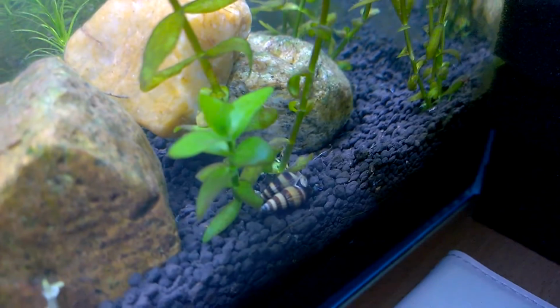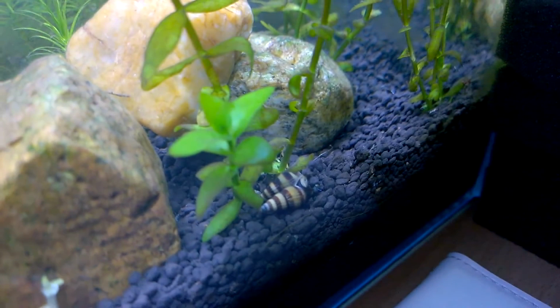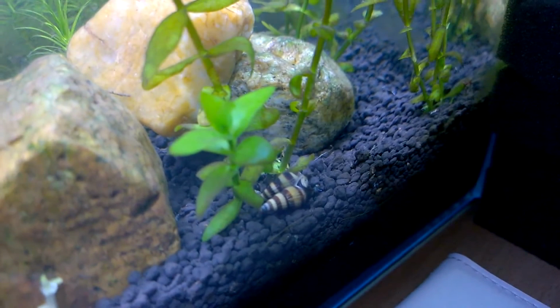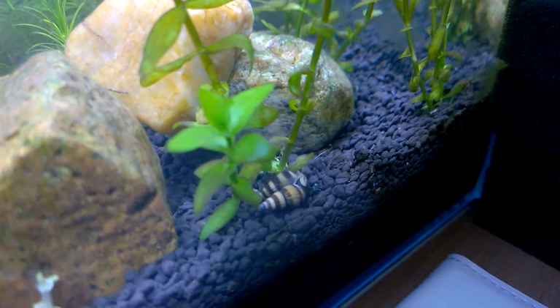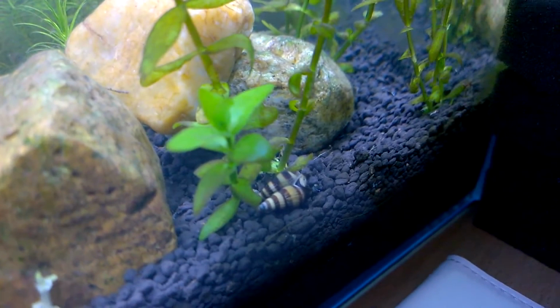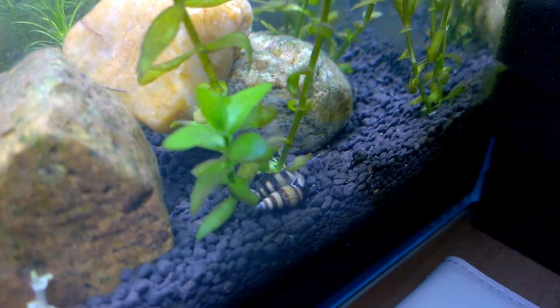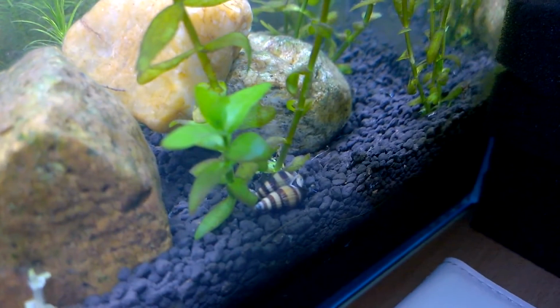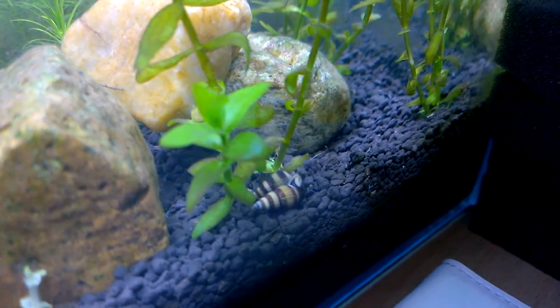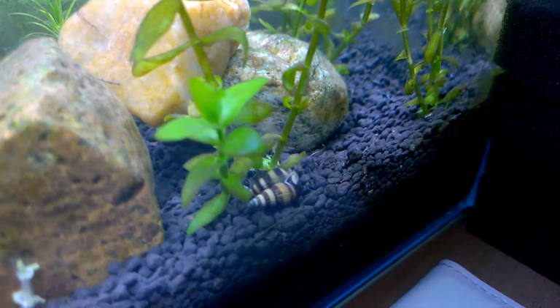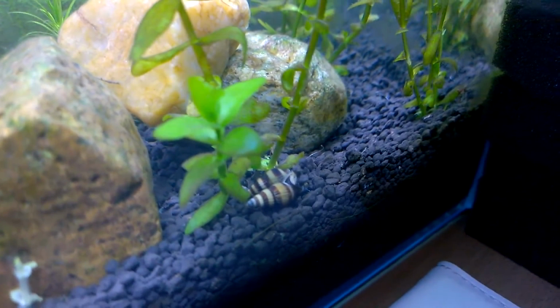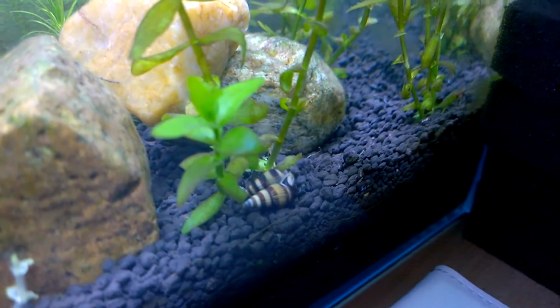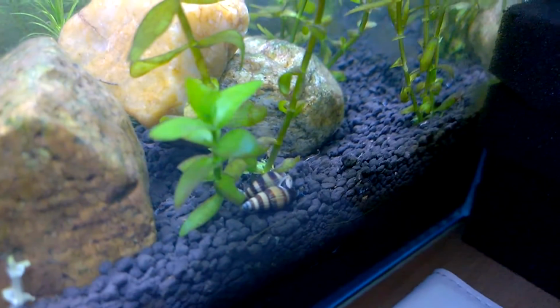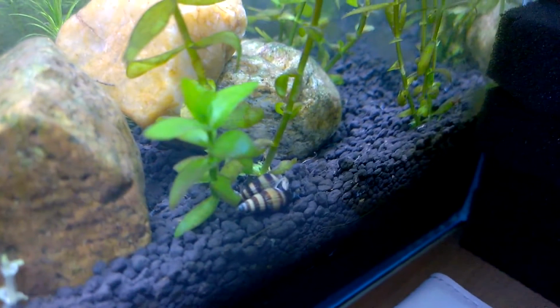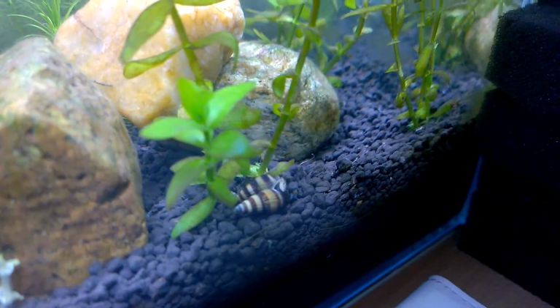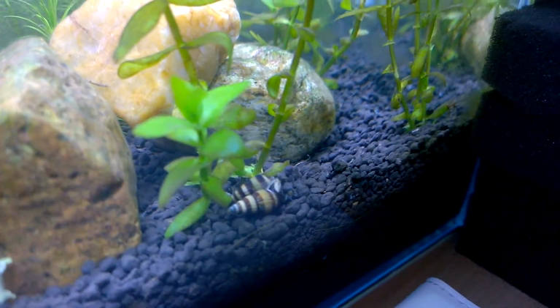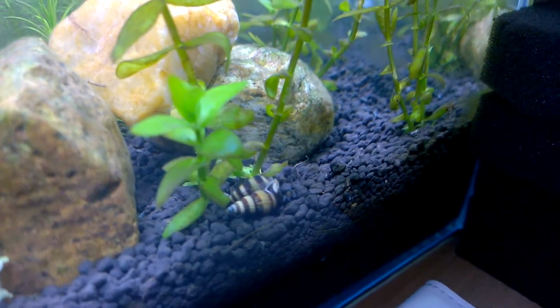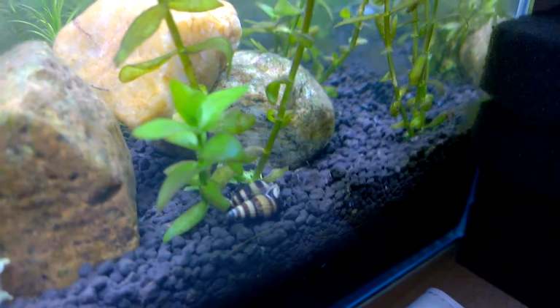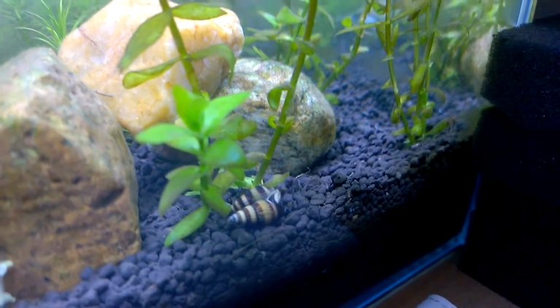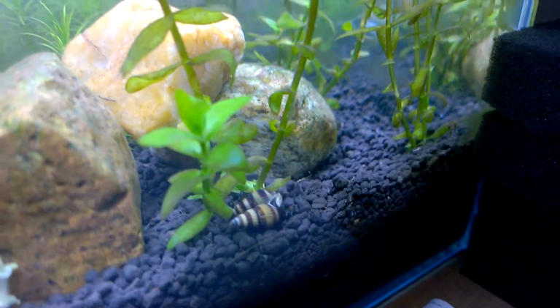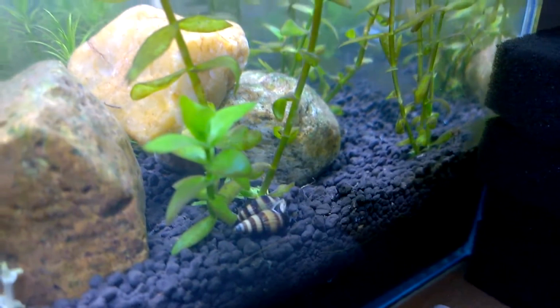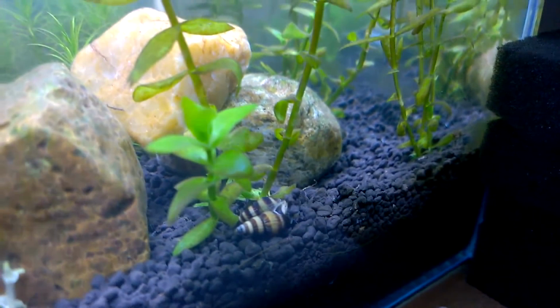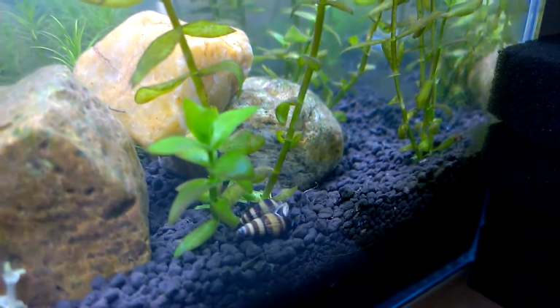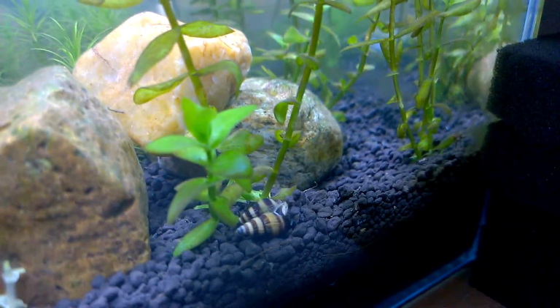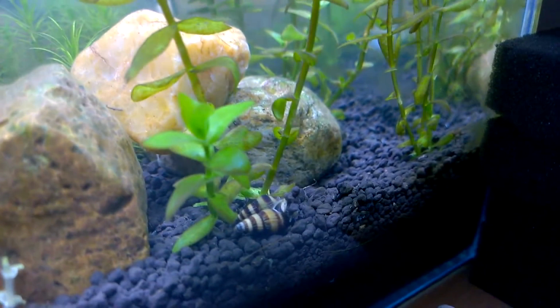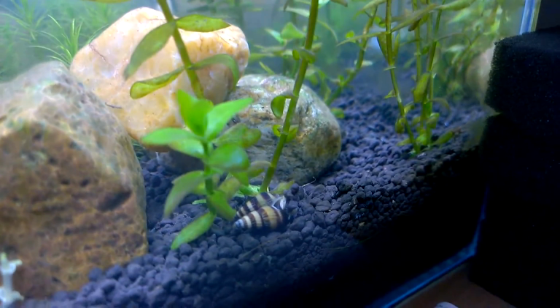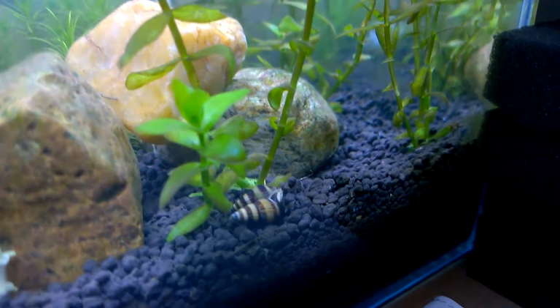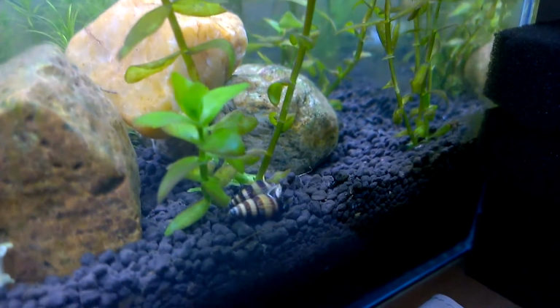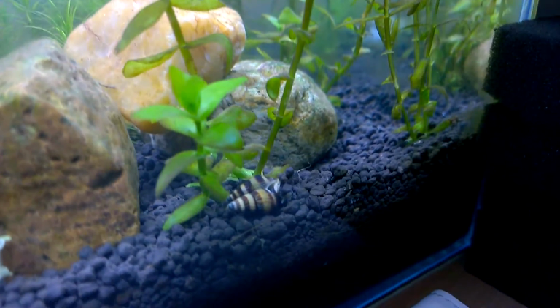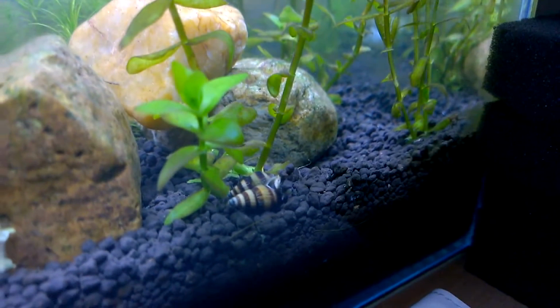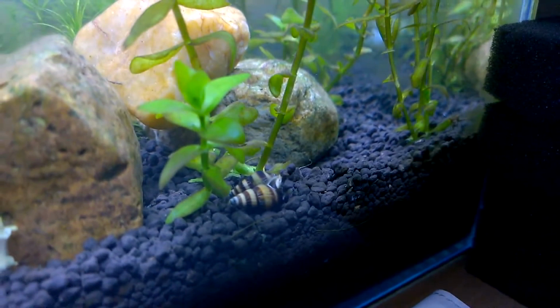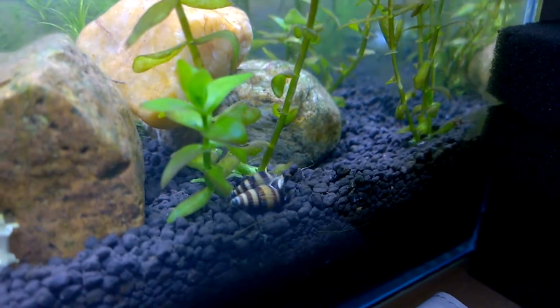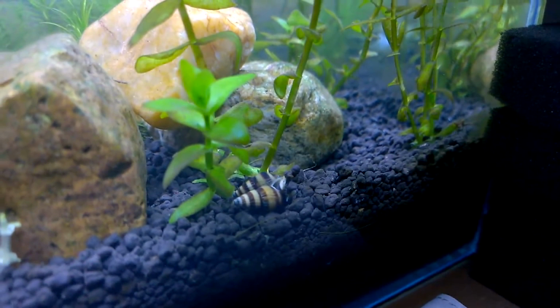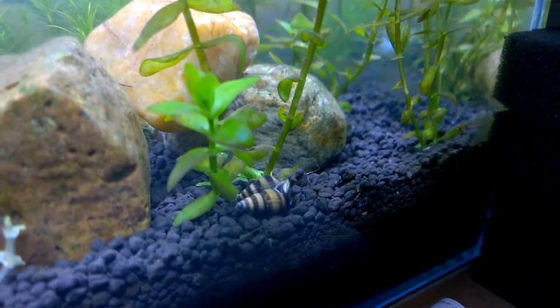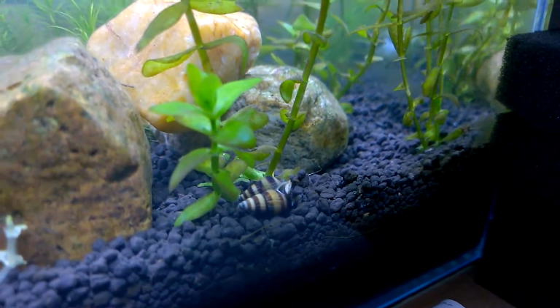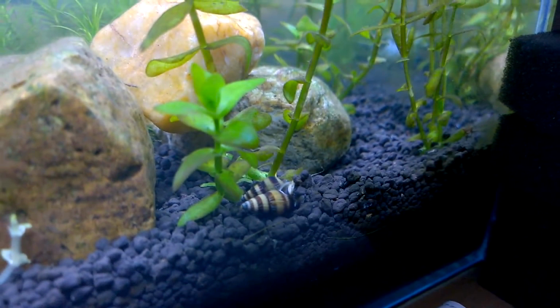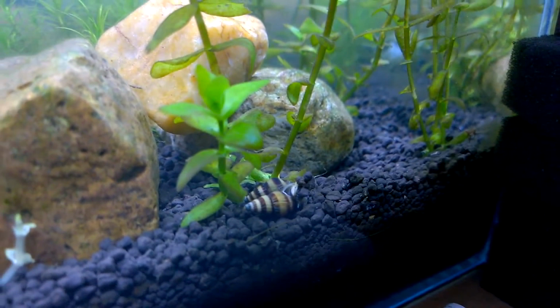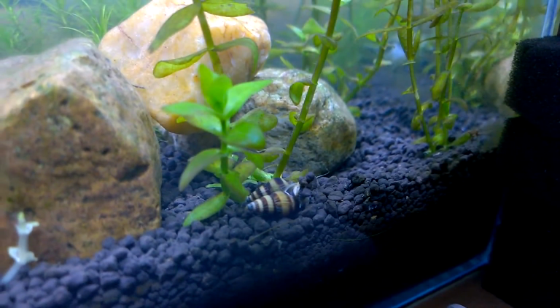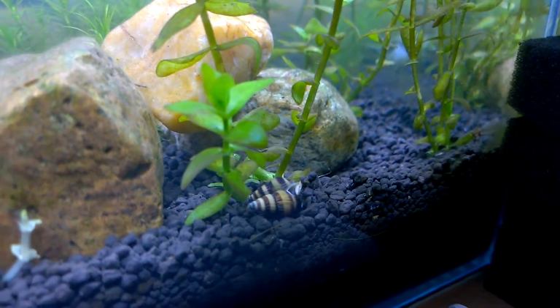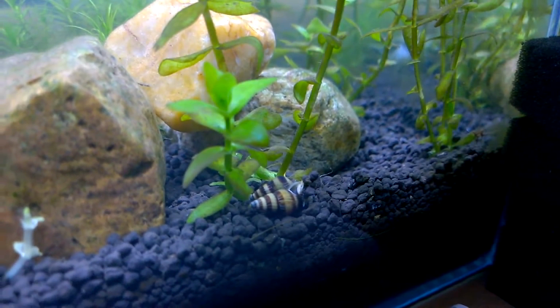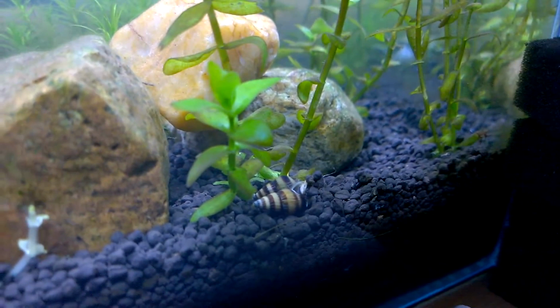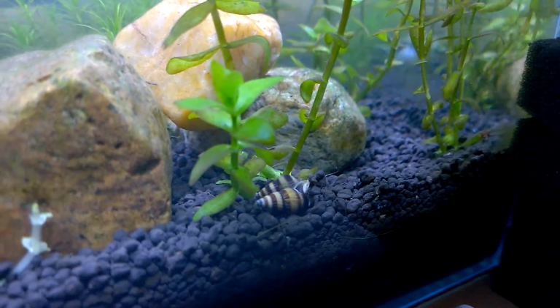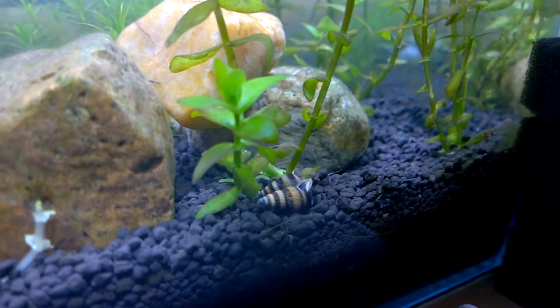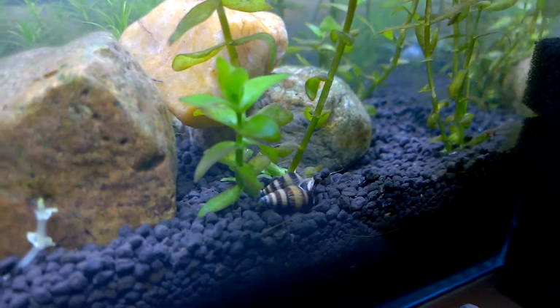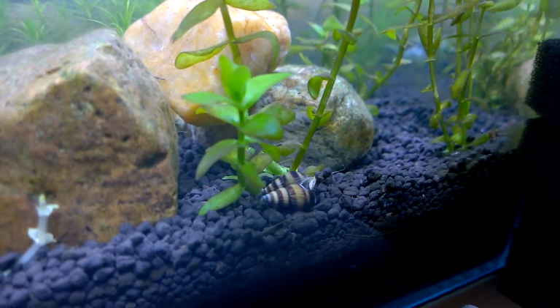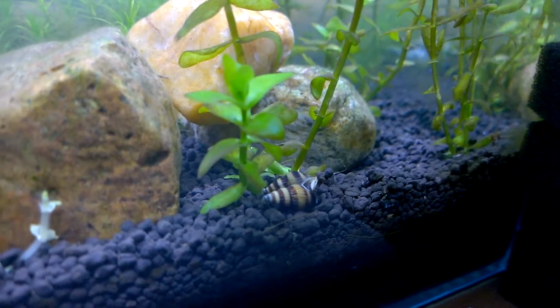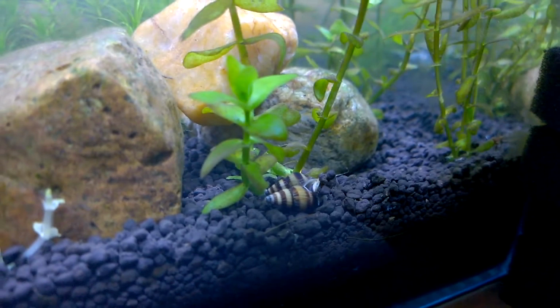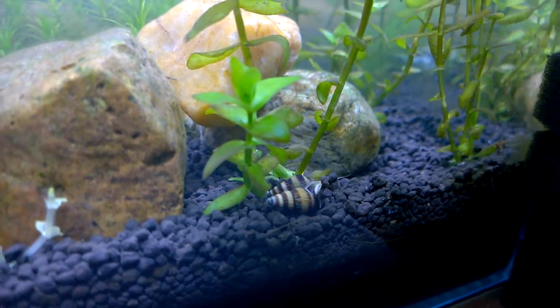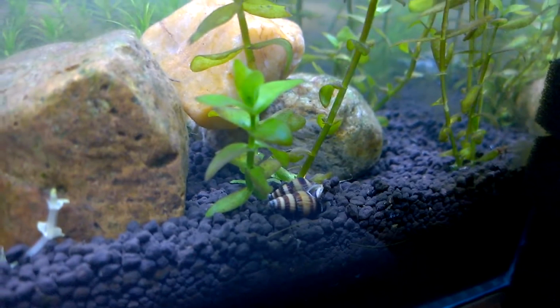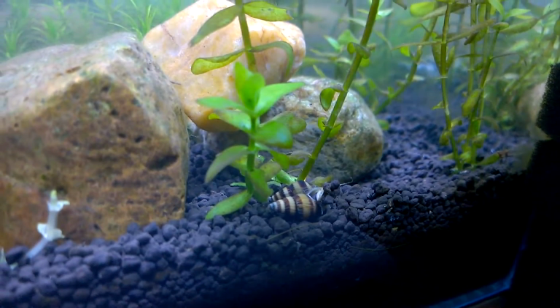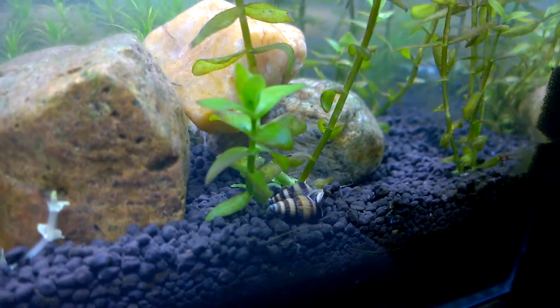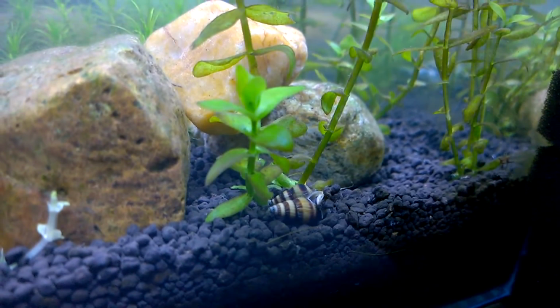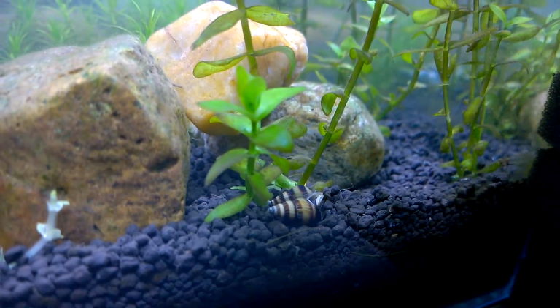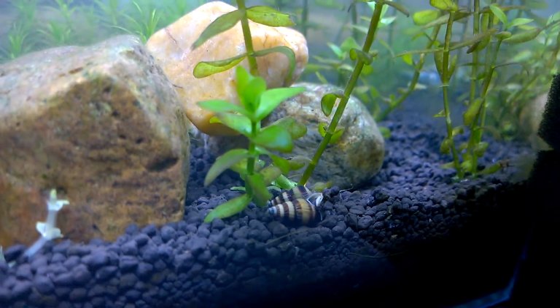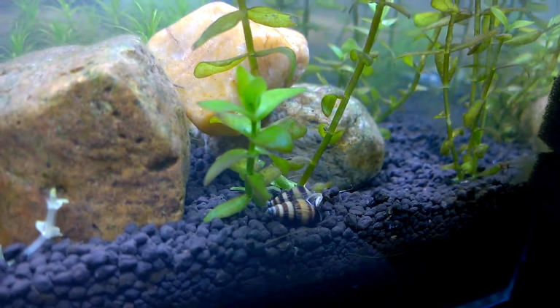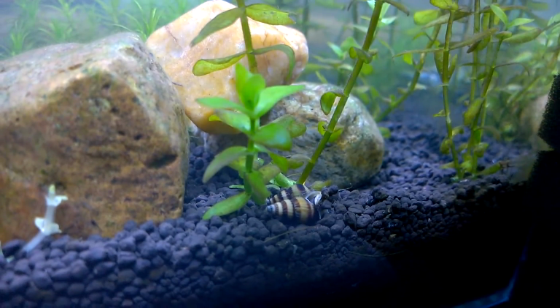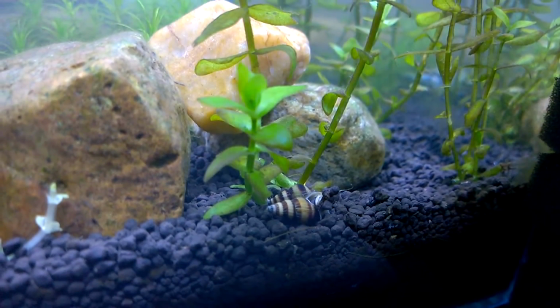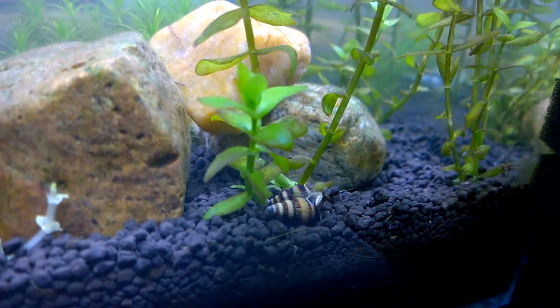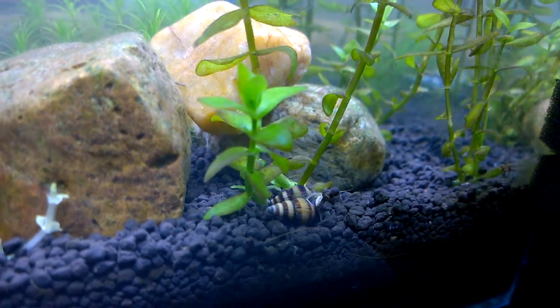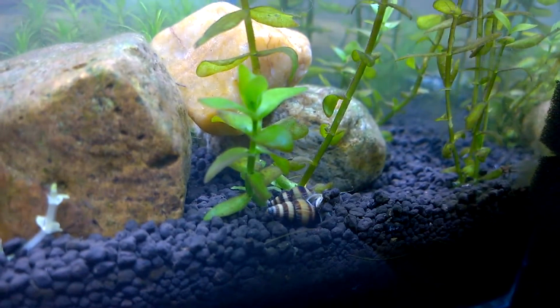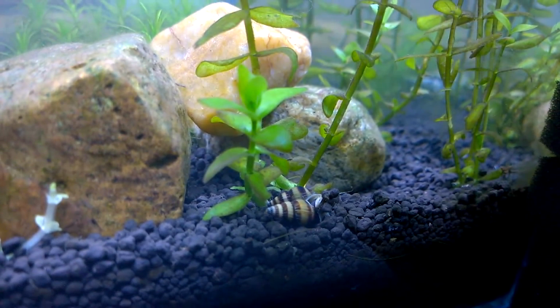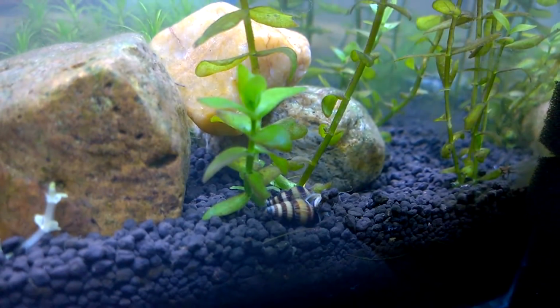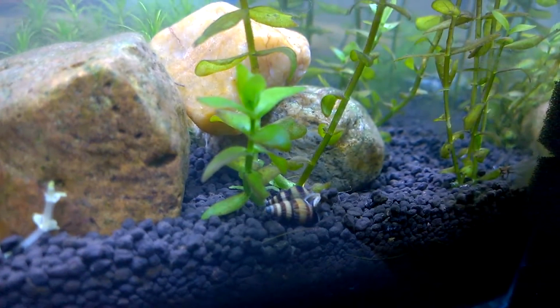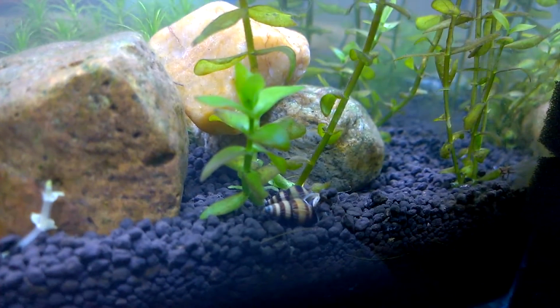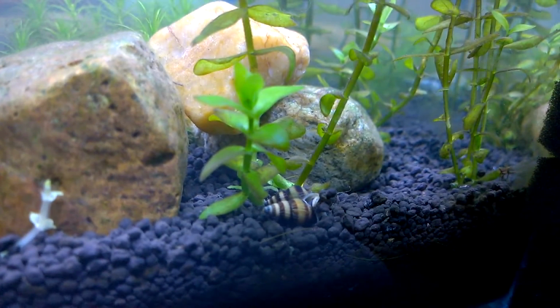Meanwhile, you can see that my snails are having a romantic time in the planted aquarium. Let's see what they bring up.